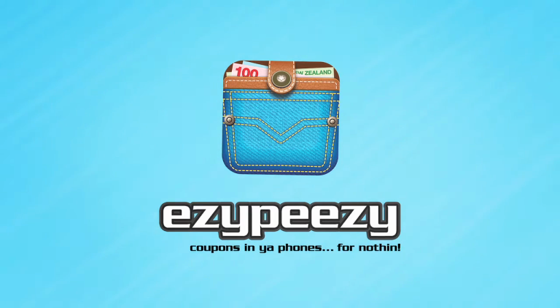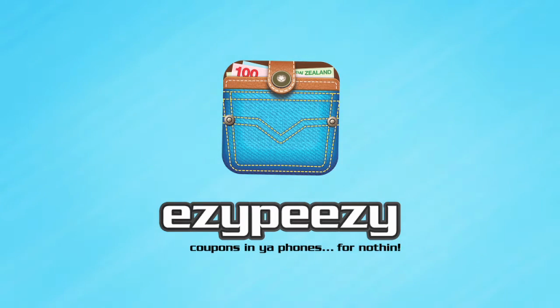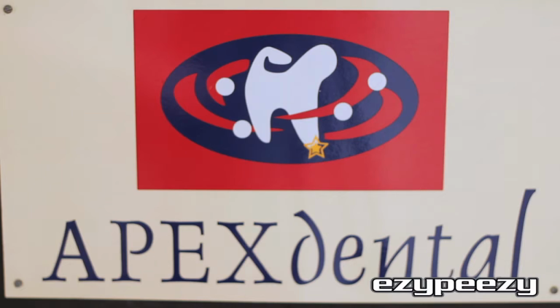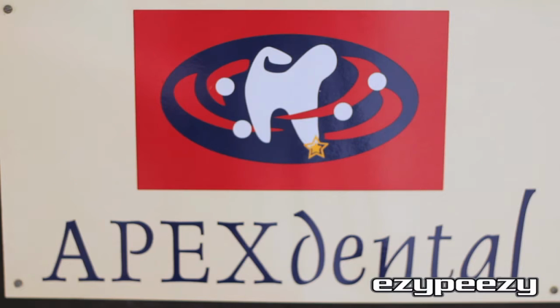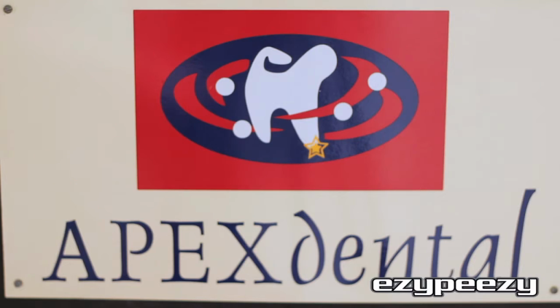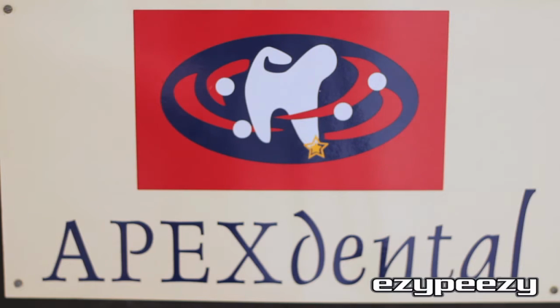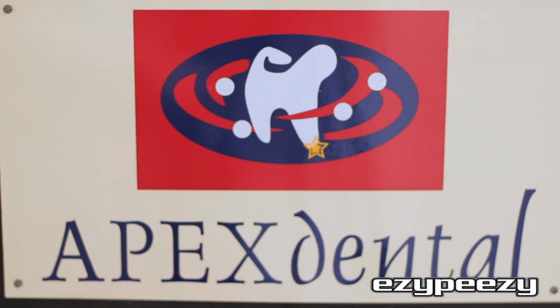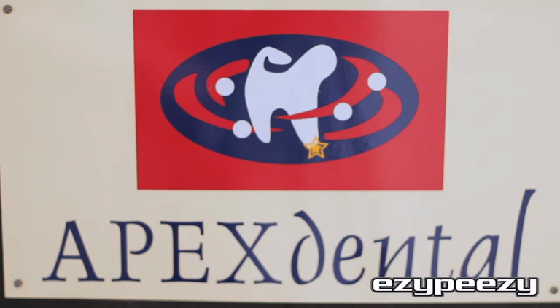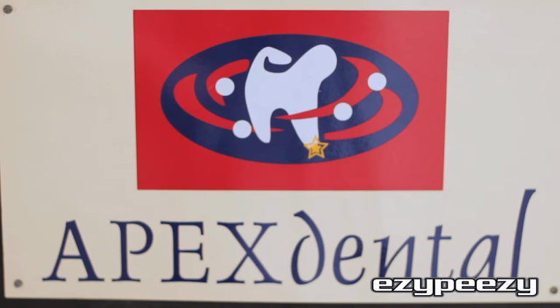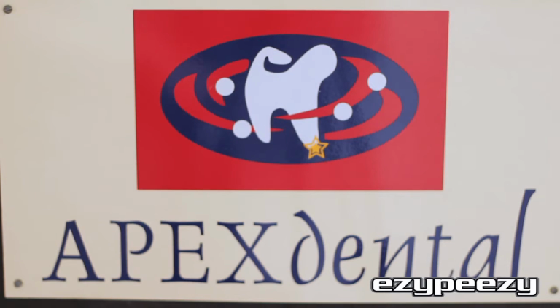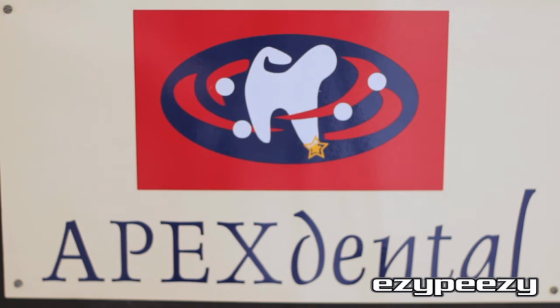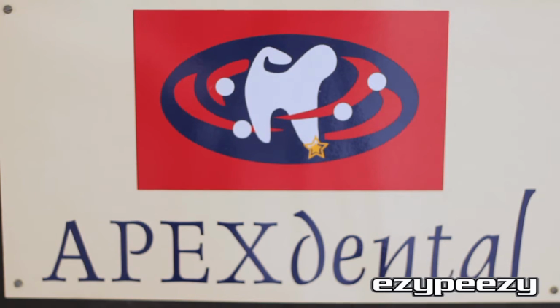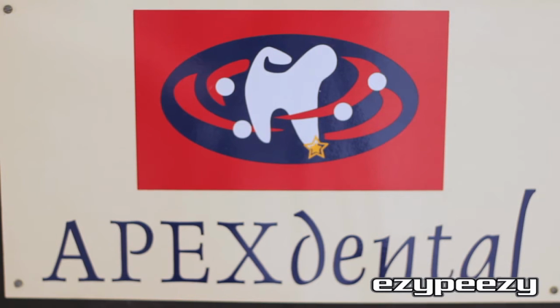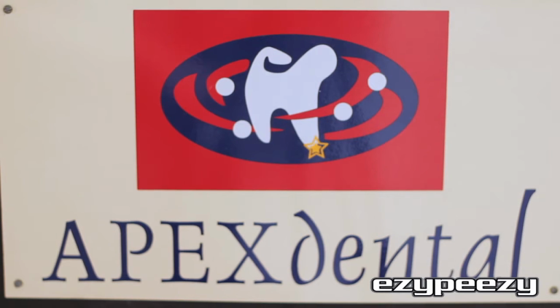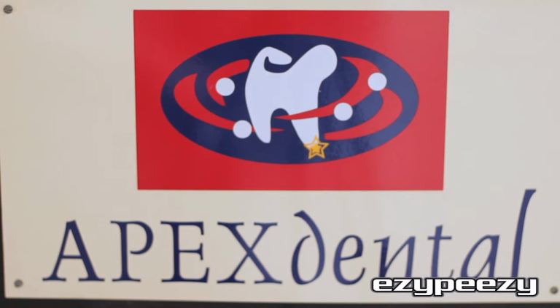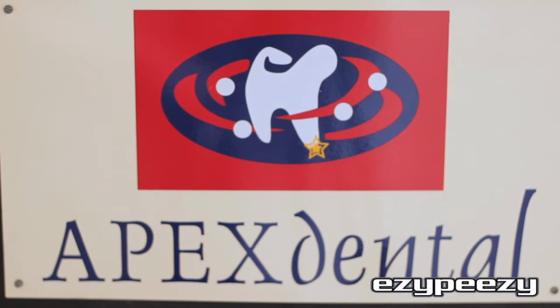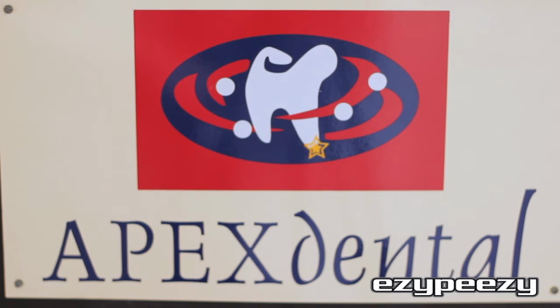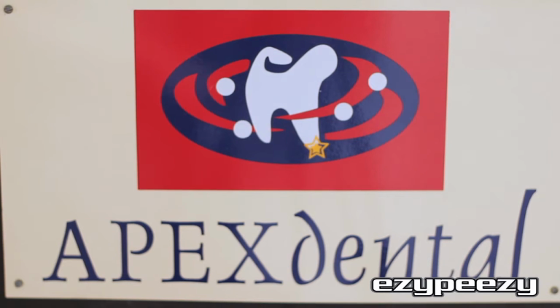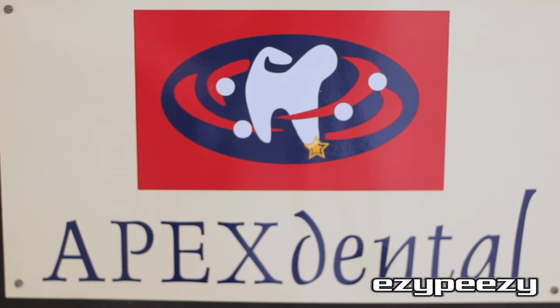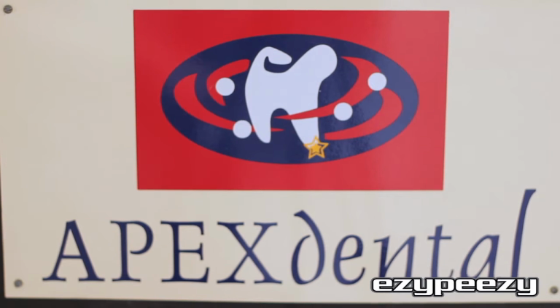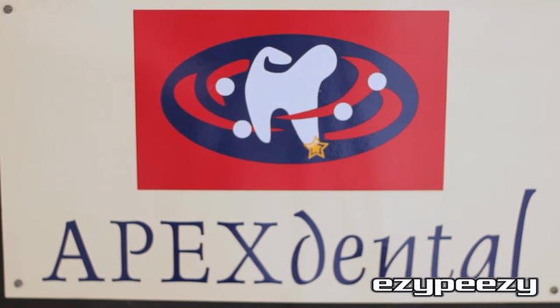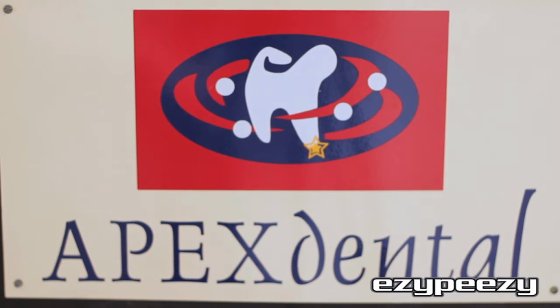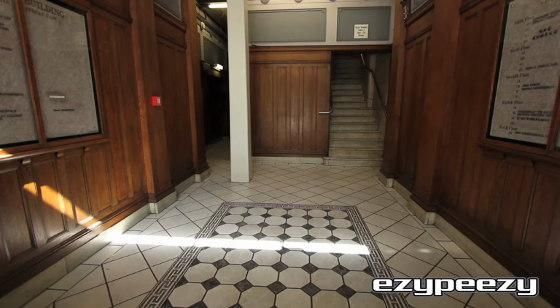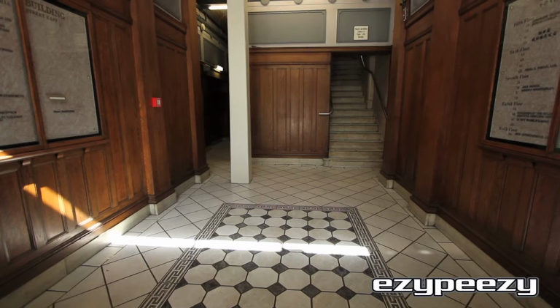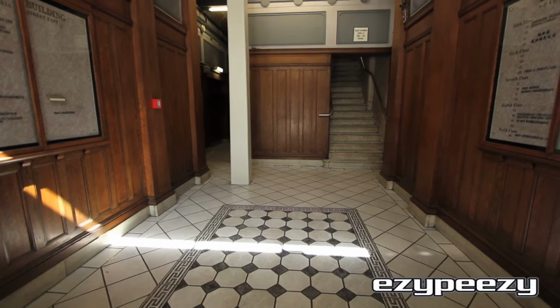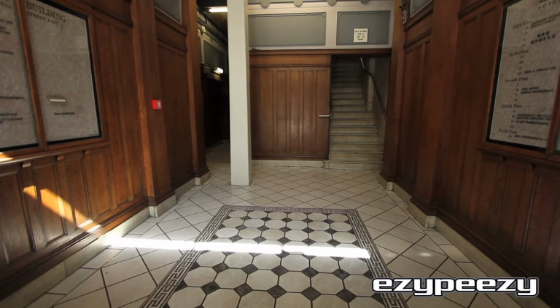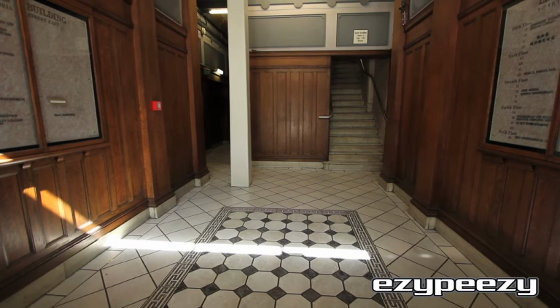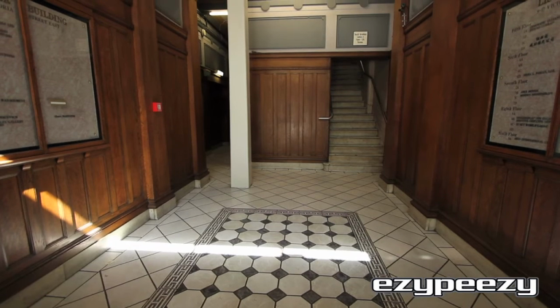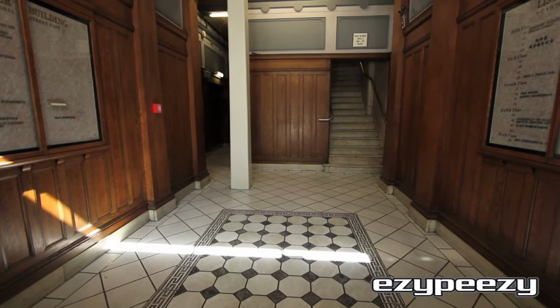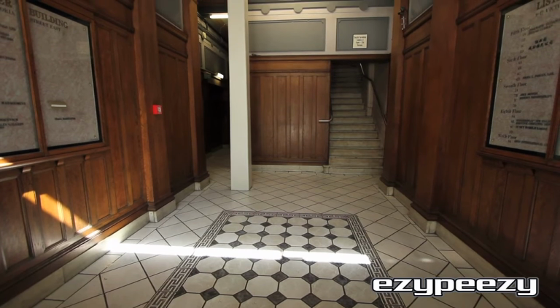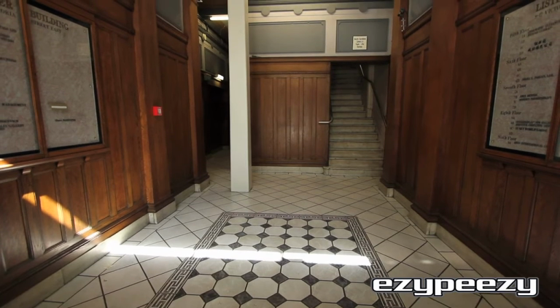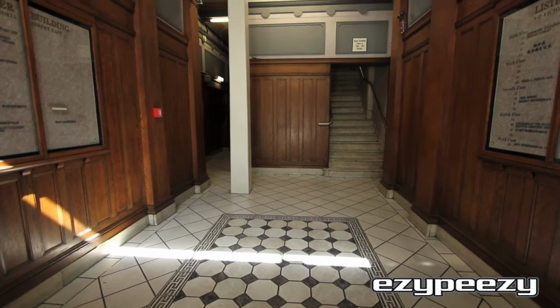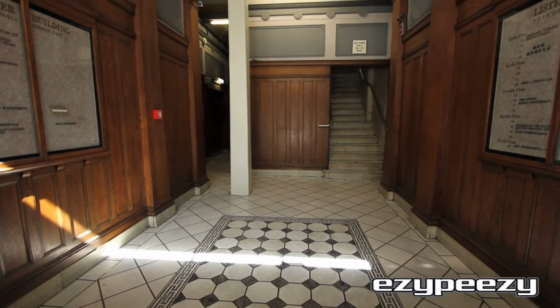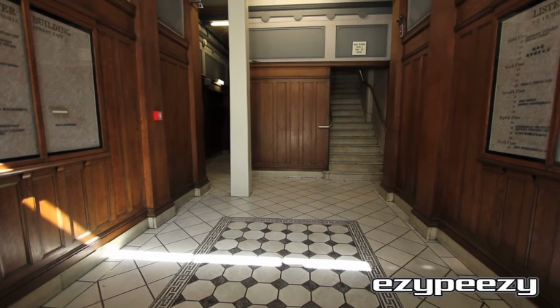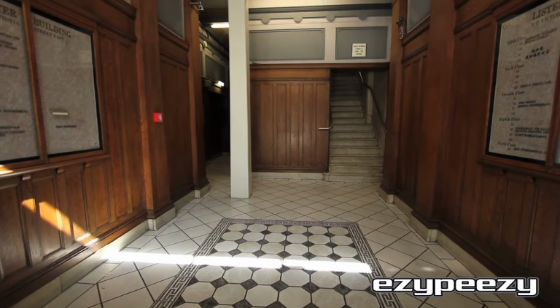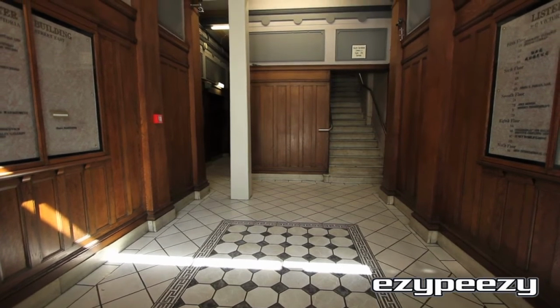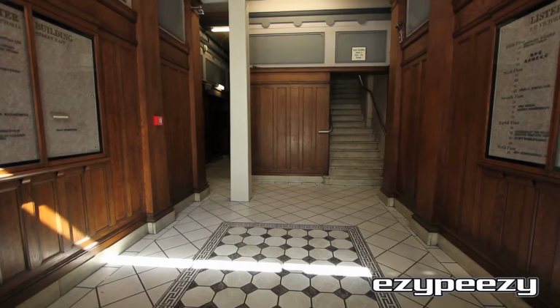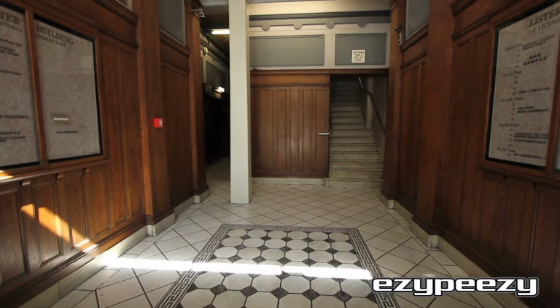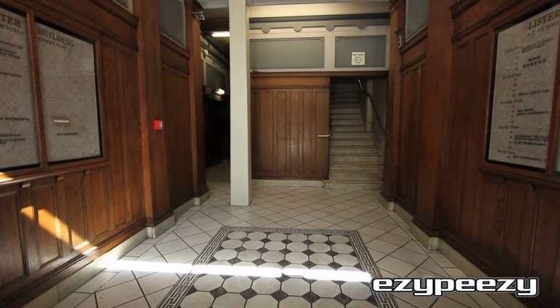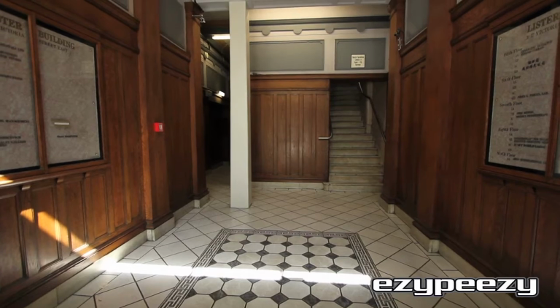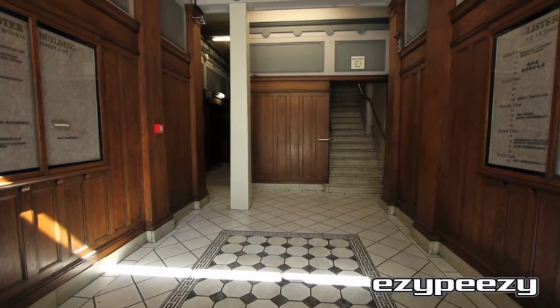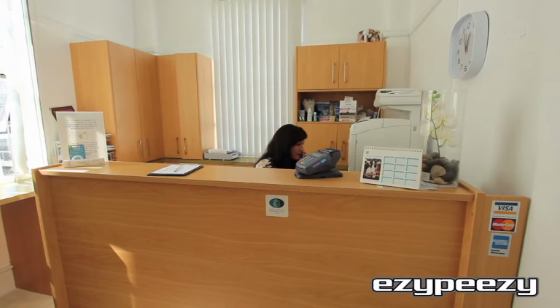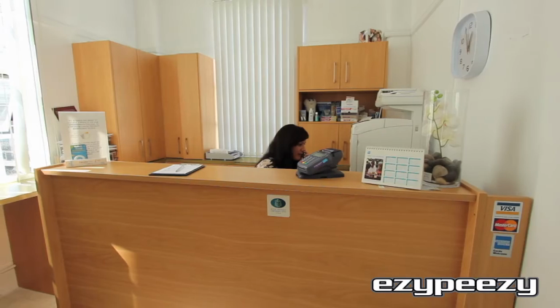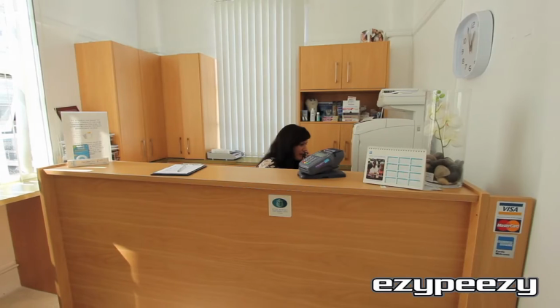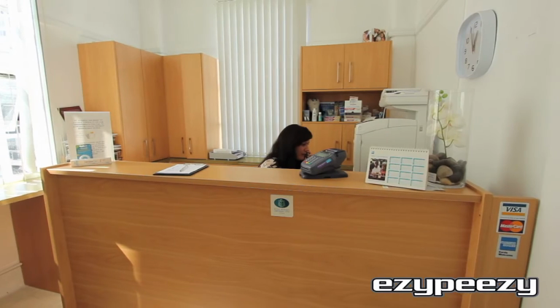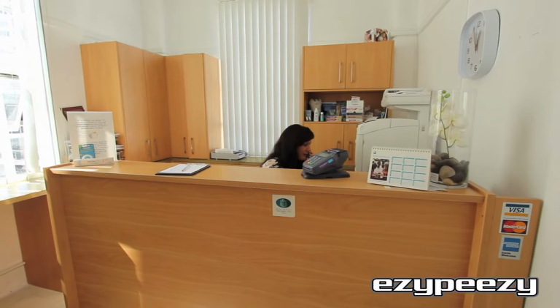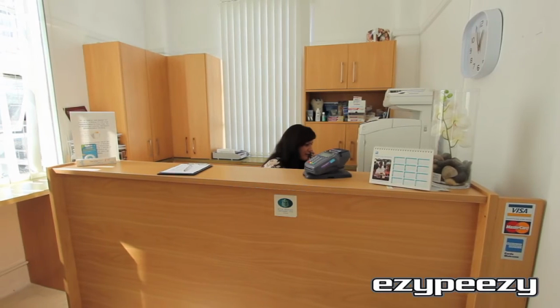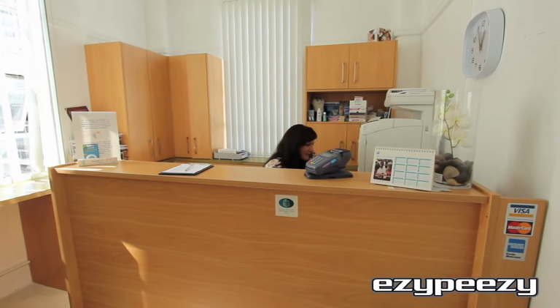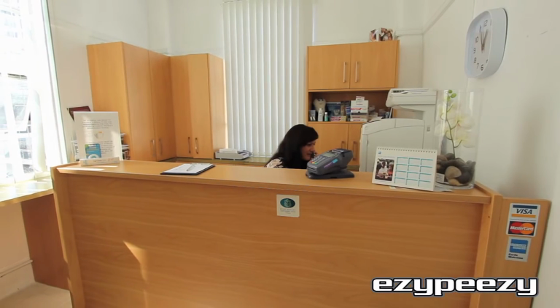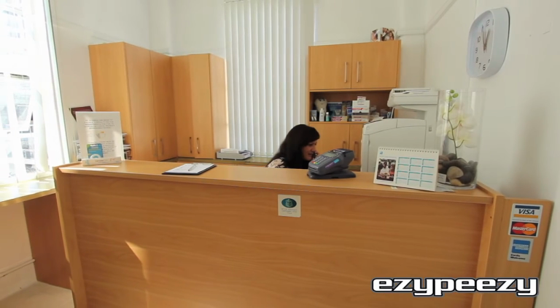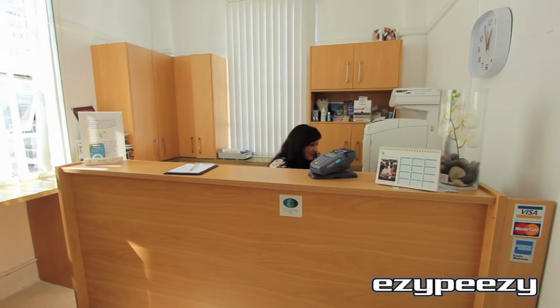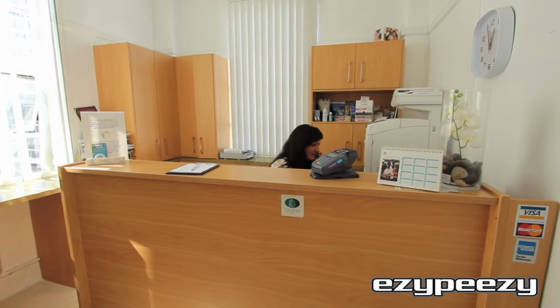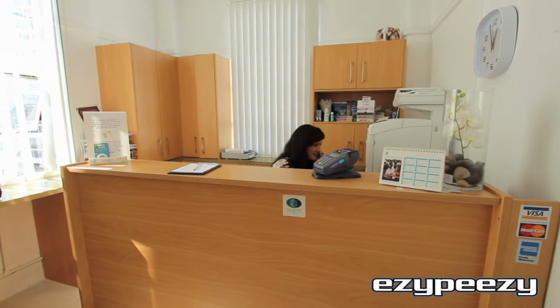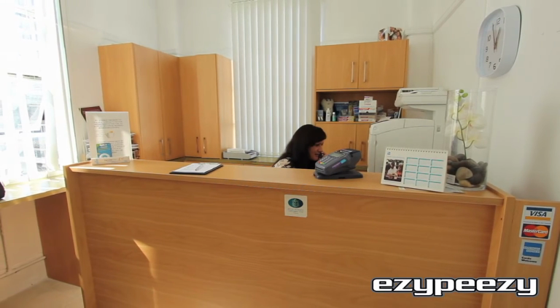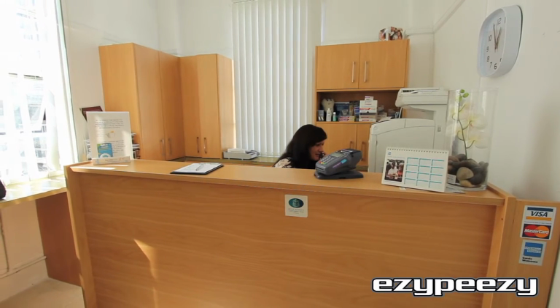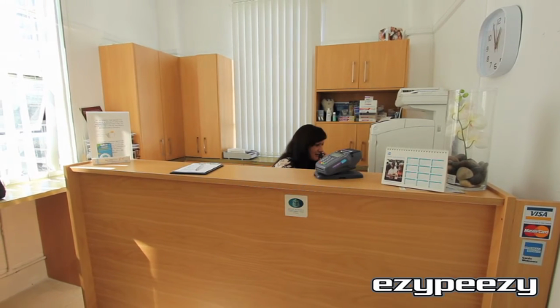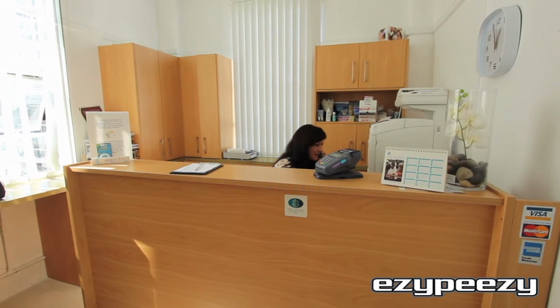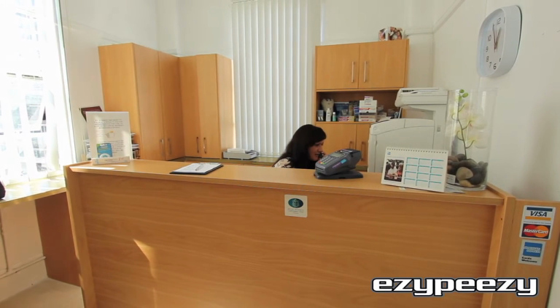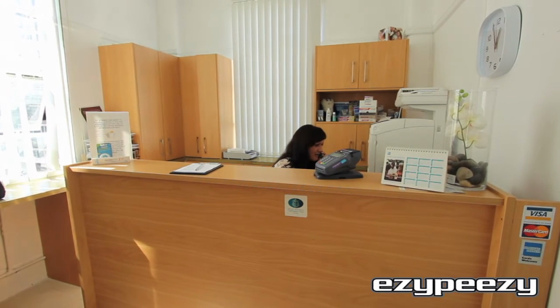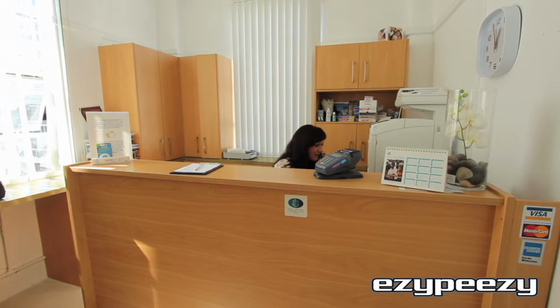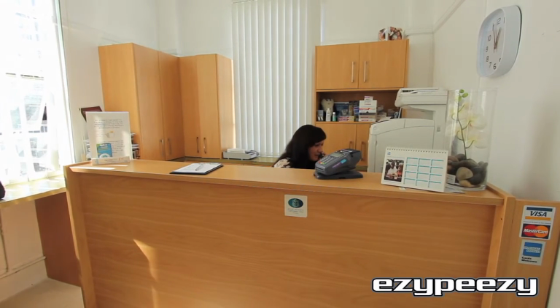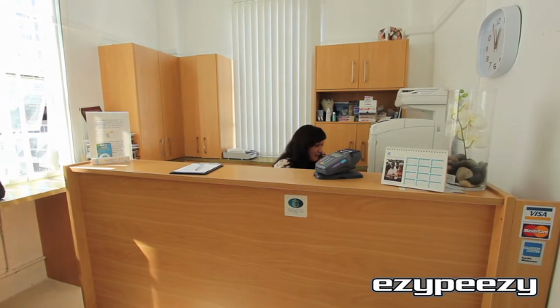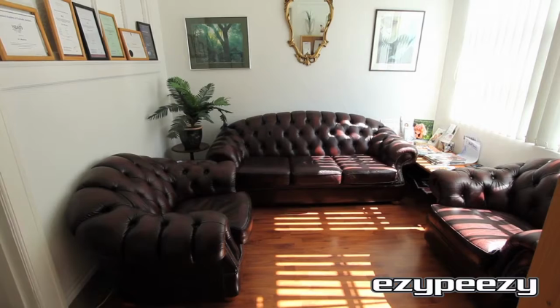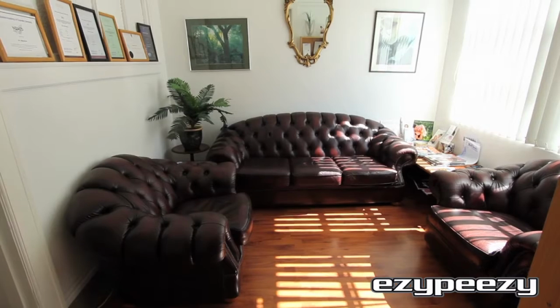Hi, we are Apex Dental Centre and we are located on the 7th floor of the Lister Building on Victoria Street East in Auckland City.